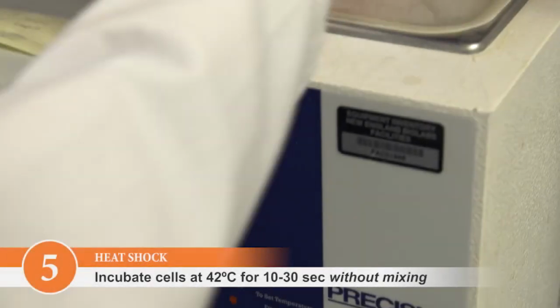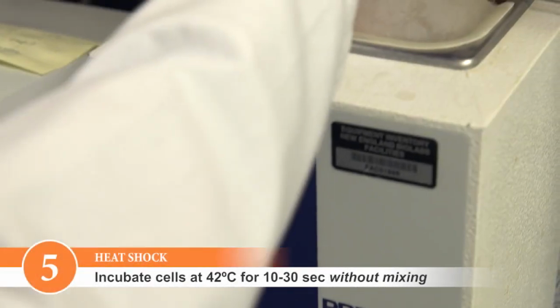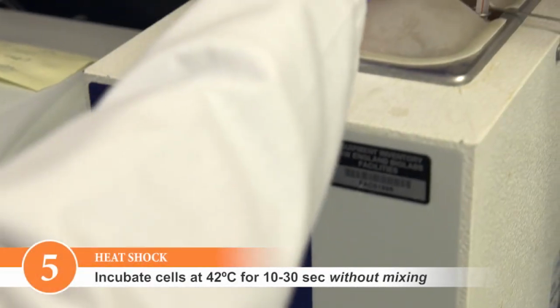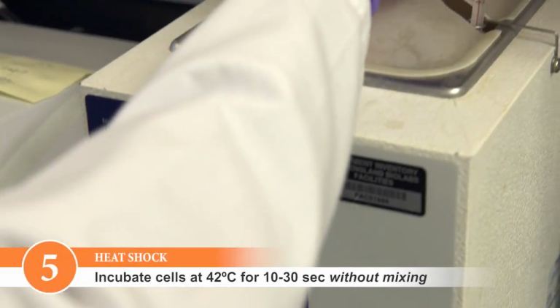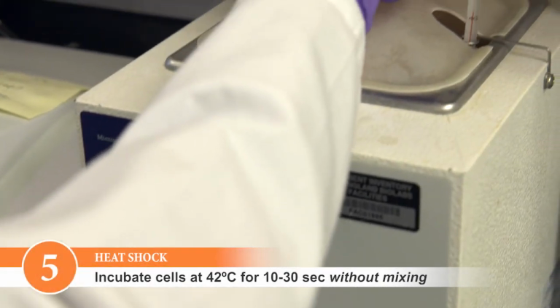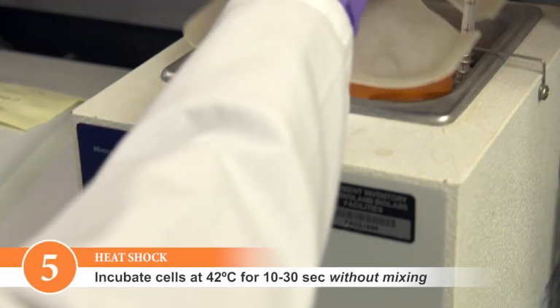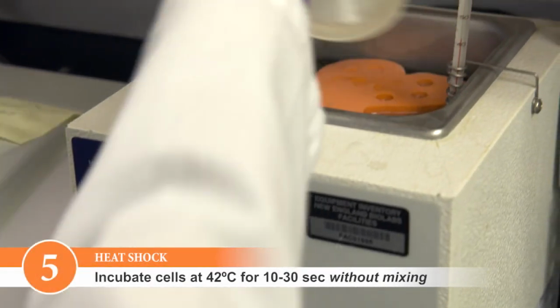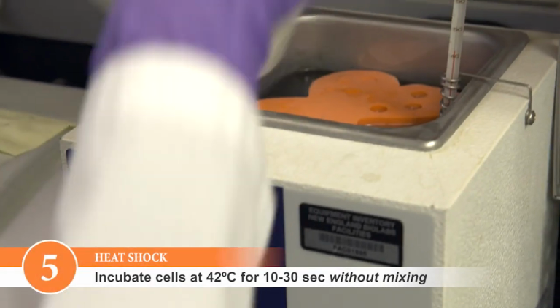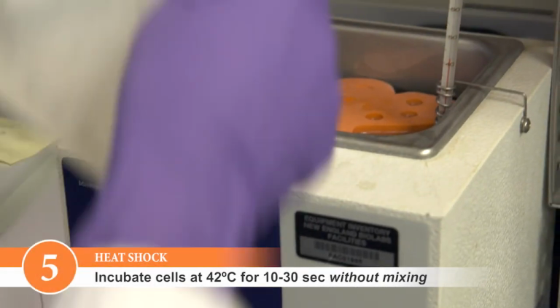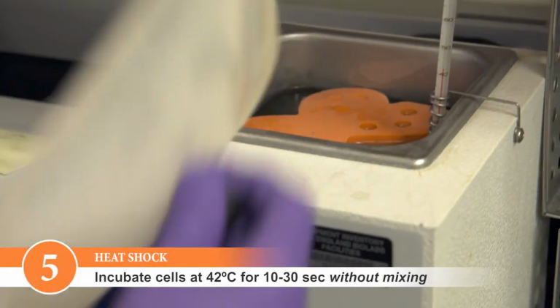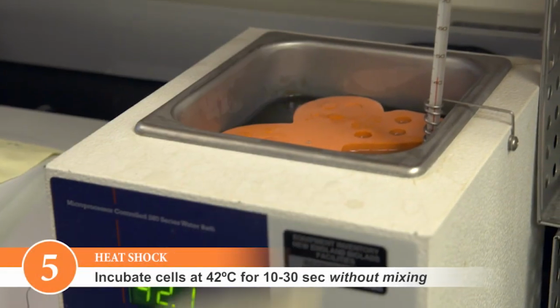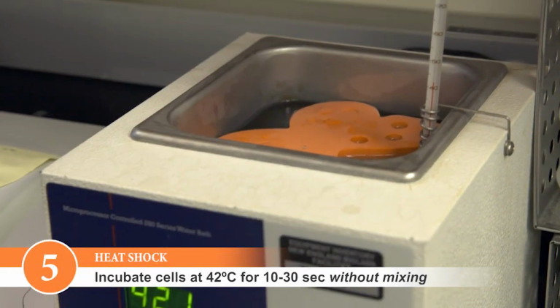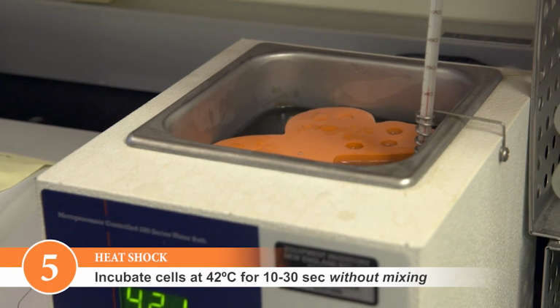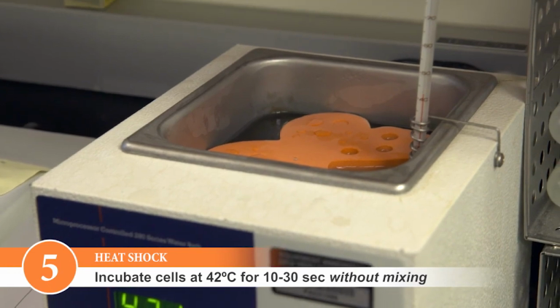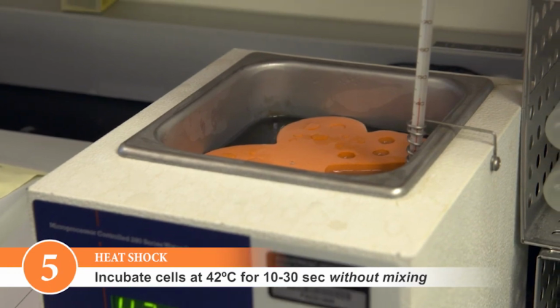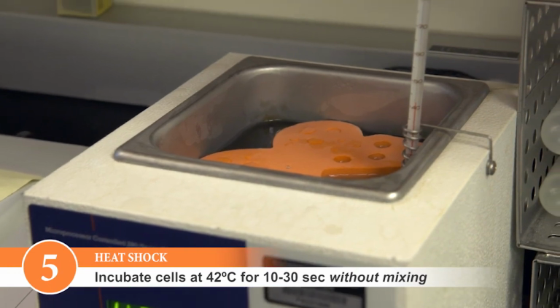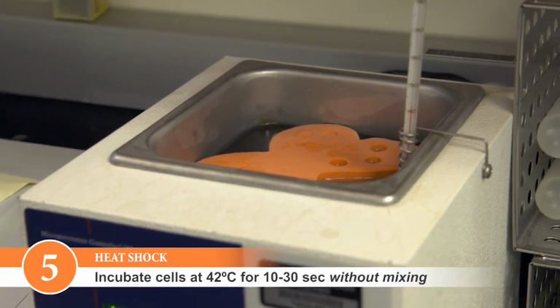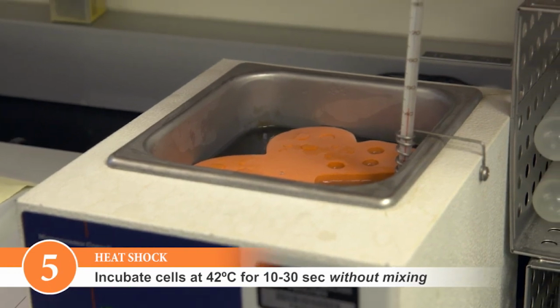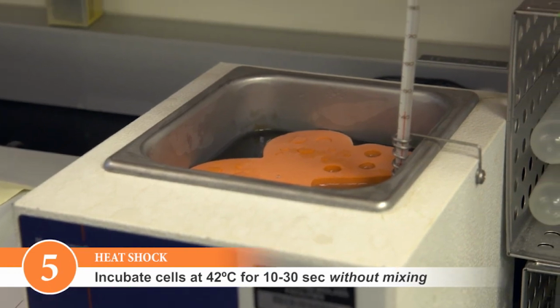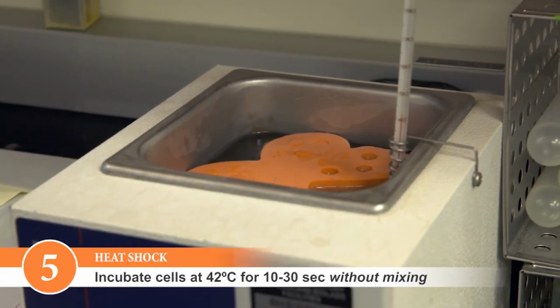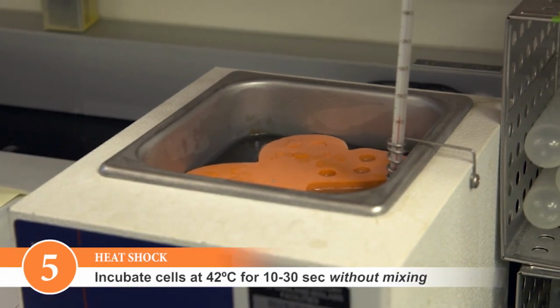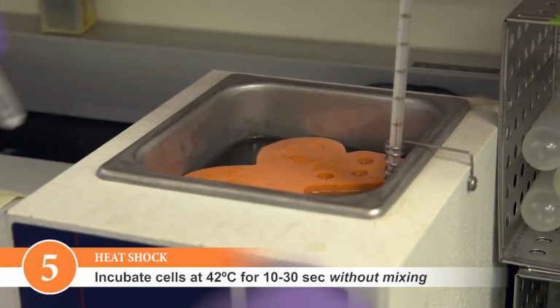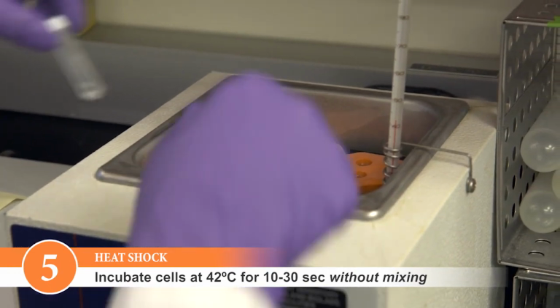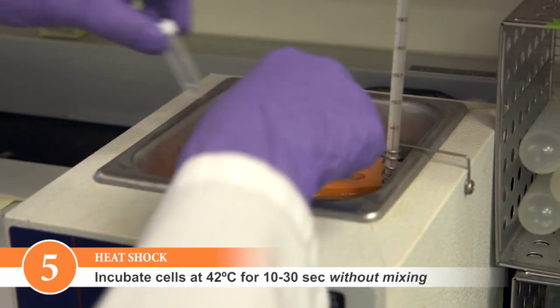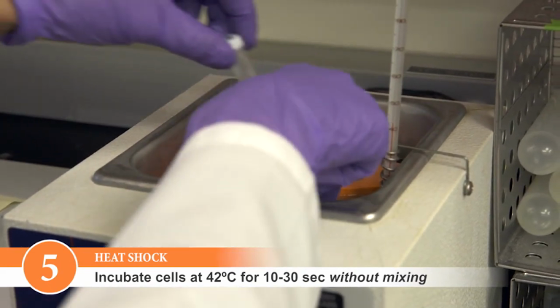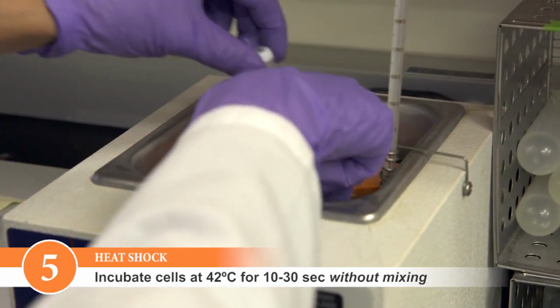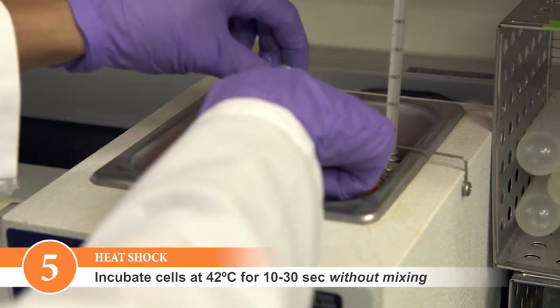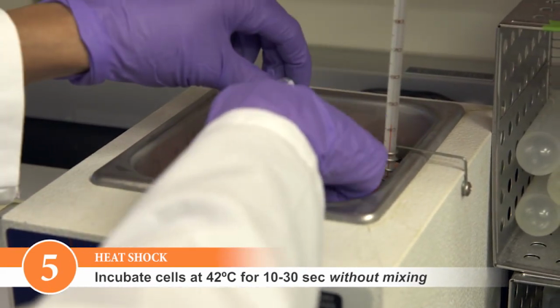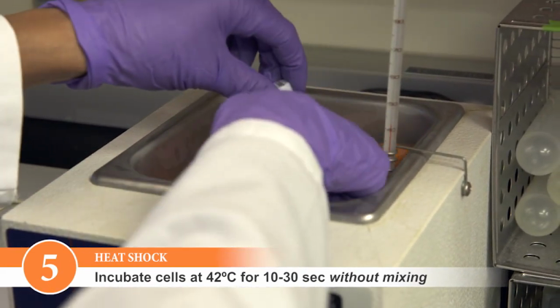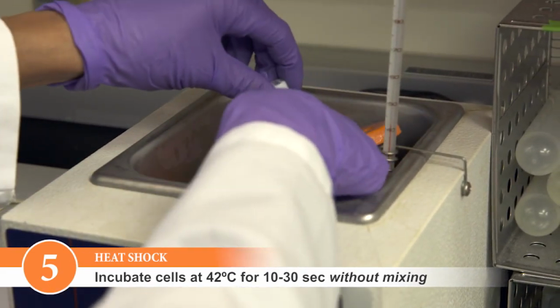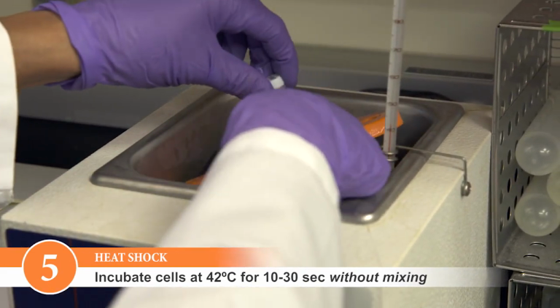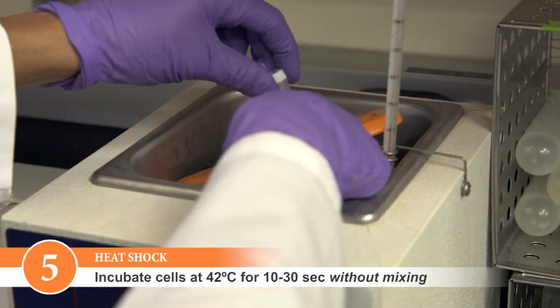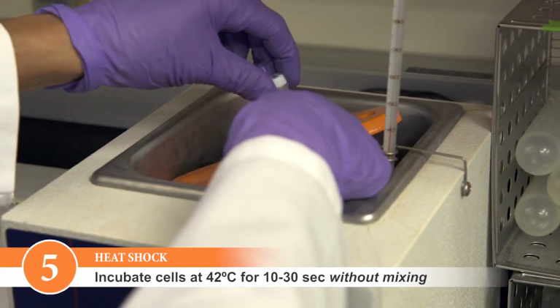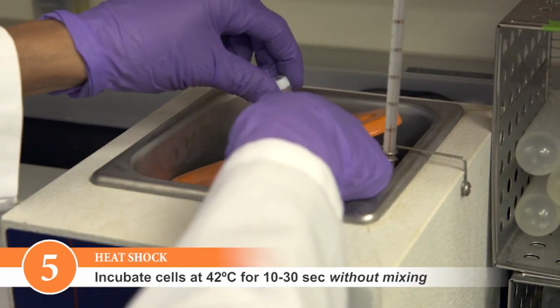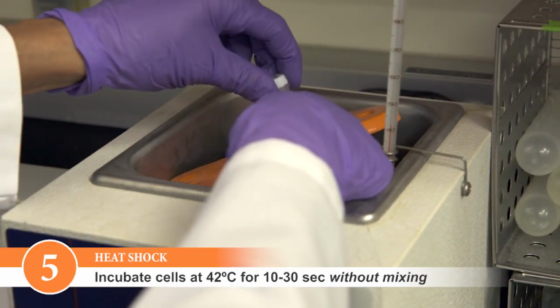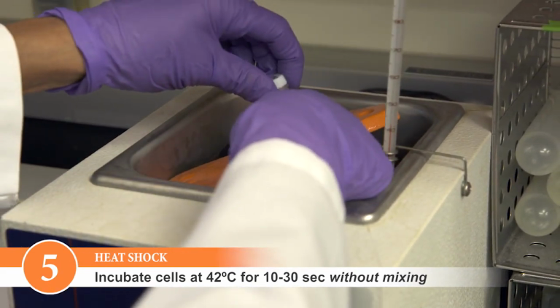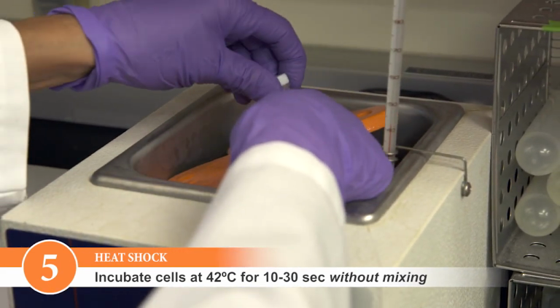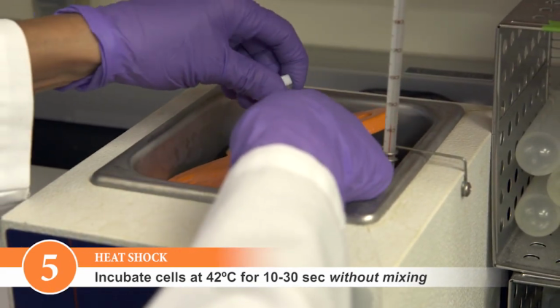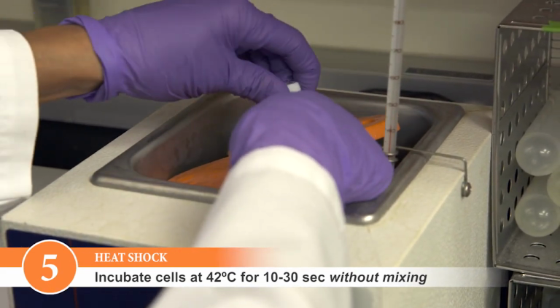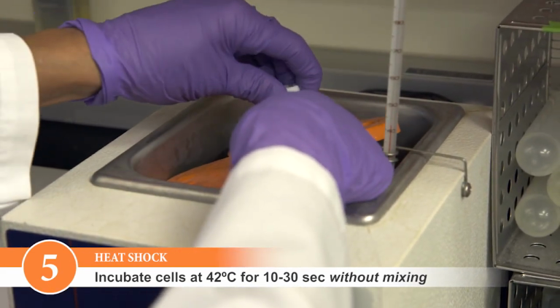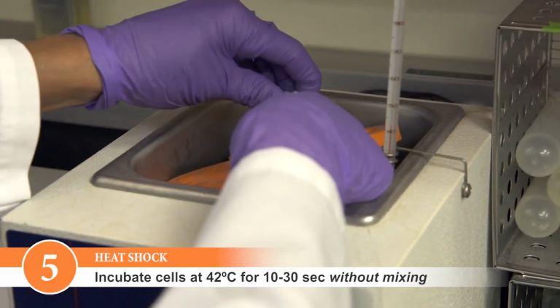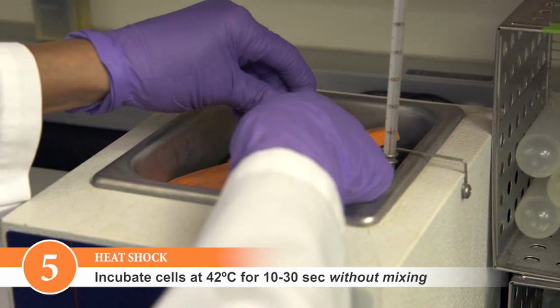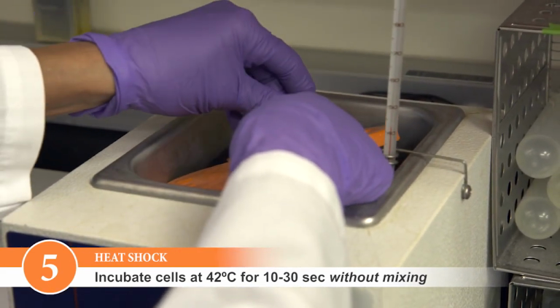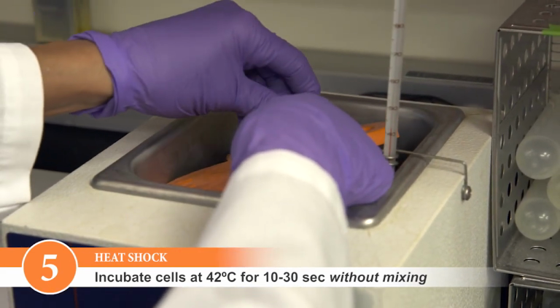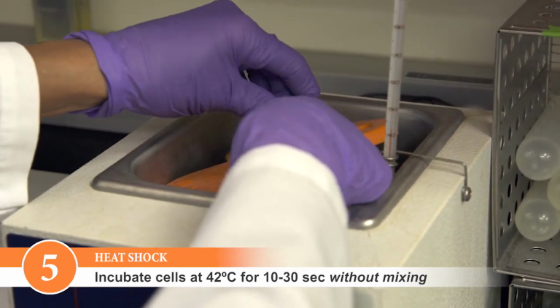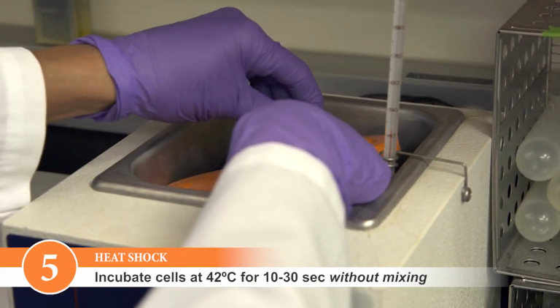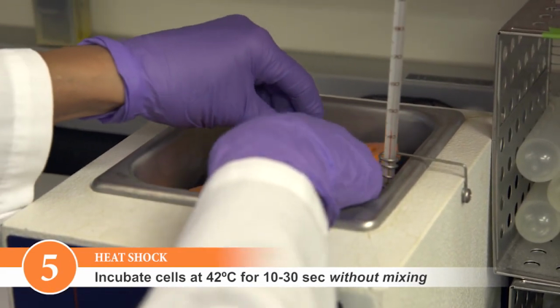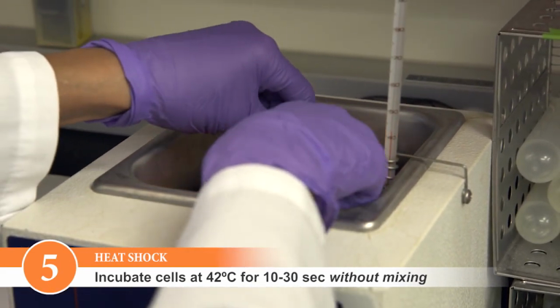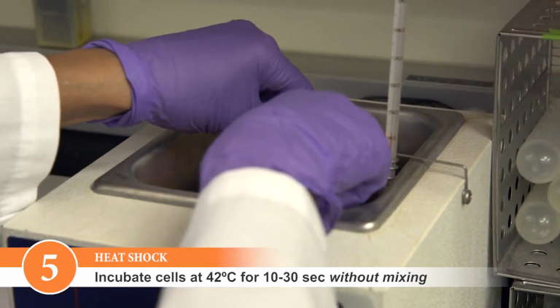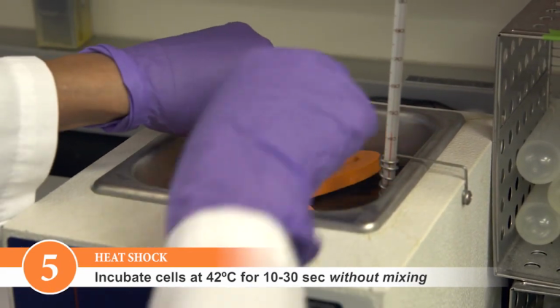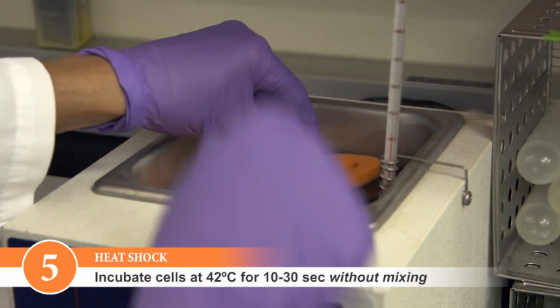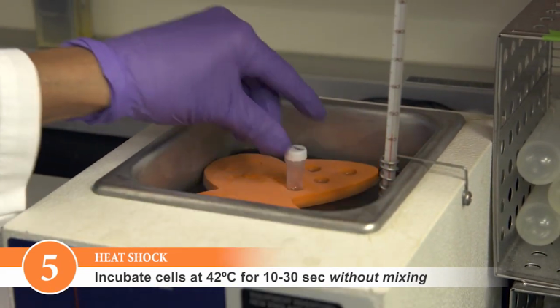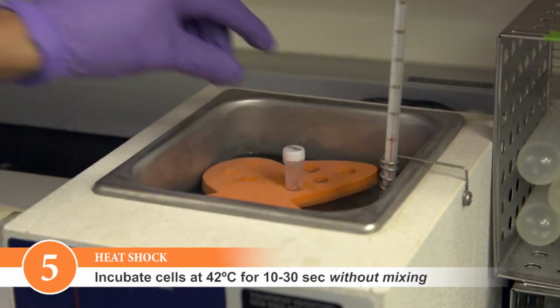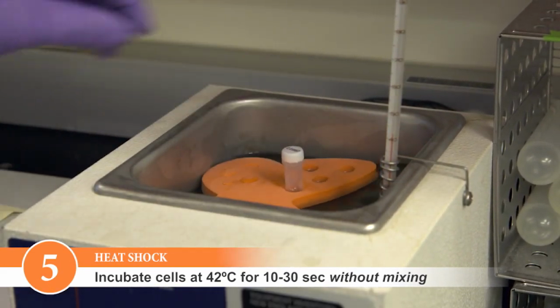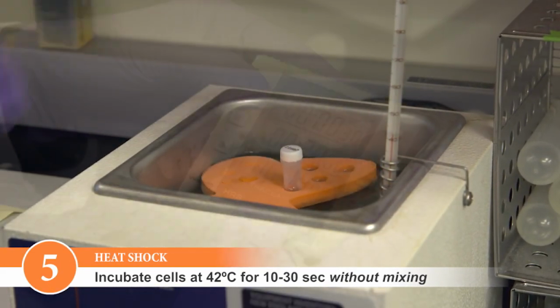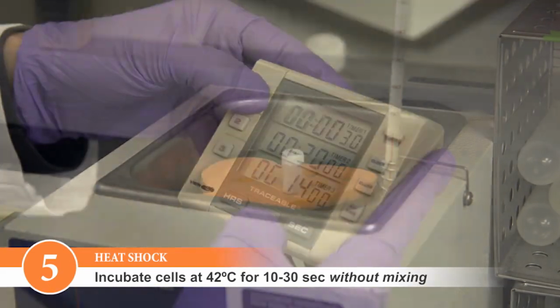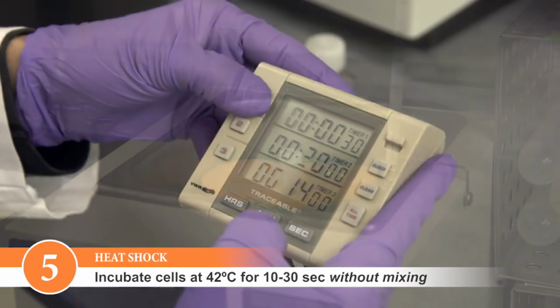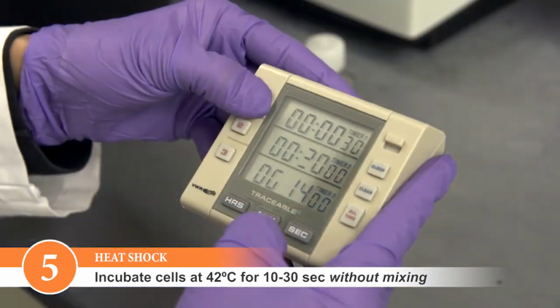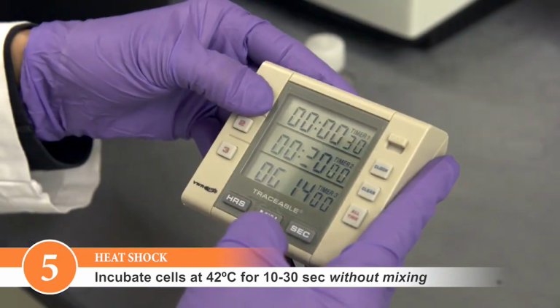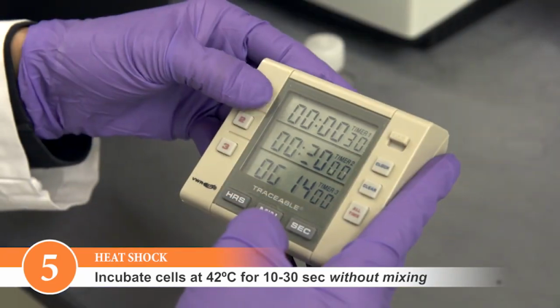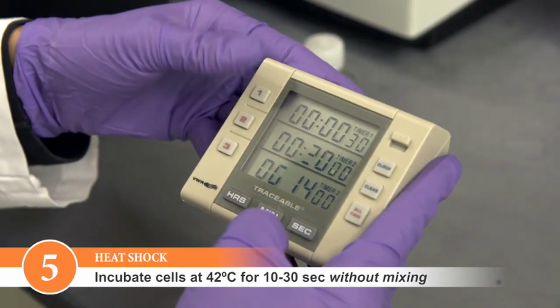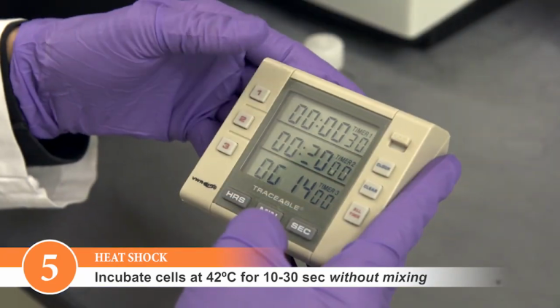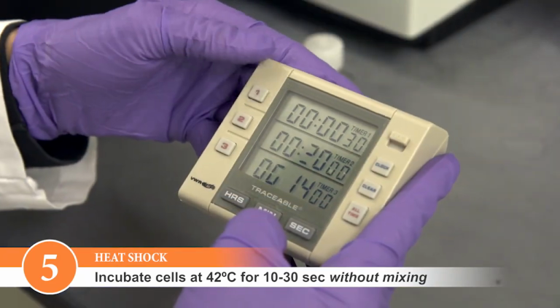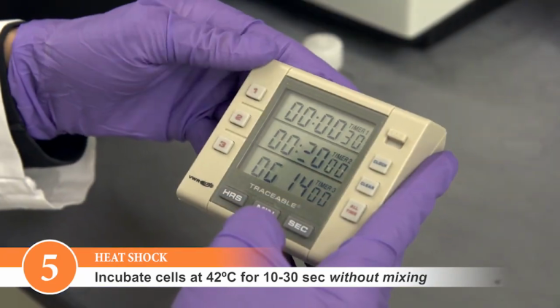Heat shock the mixture at 42 degrees Celsius for 10-30 seconds depending on the strain. Do not mix.